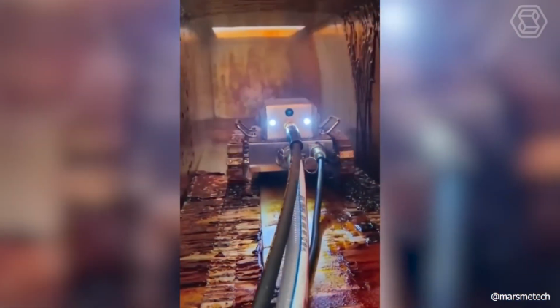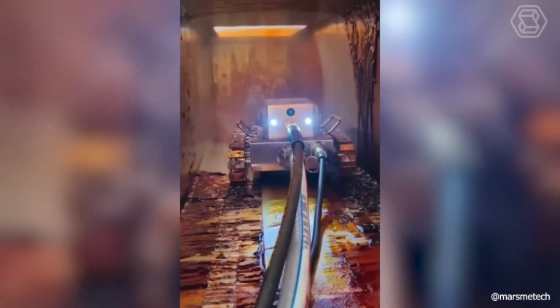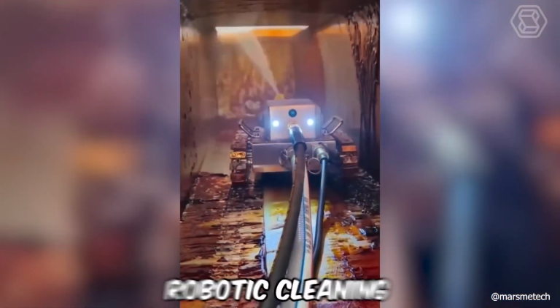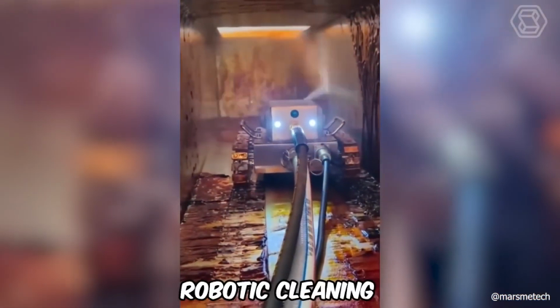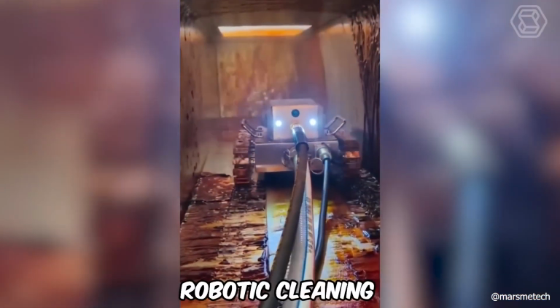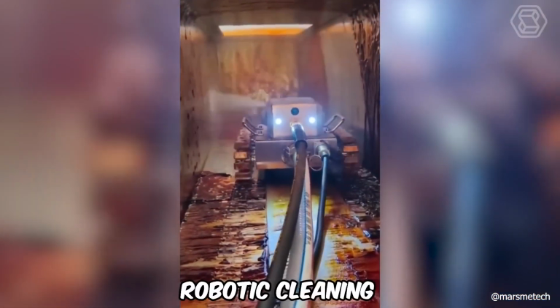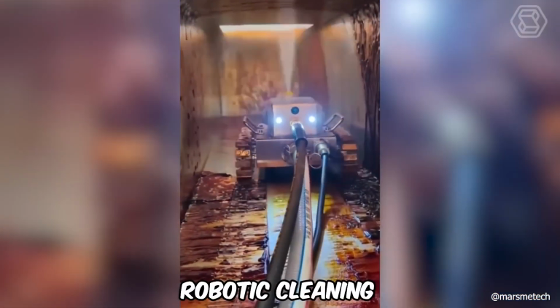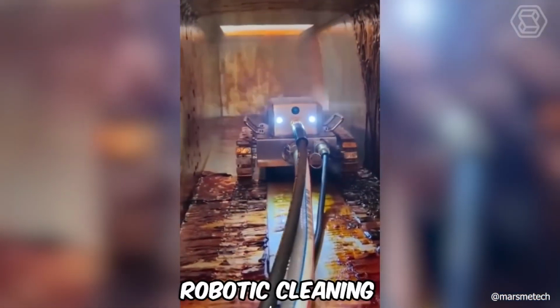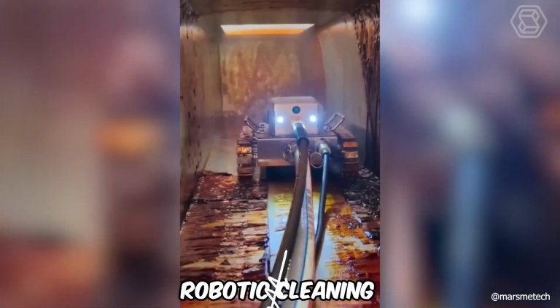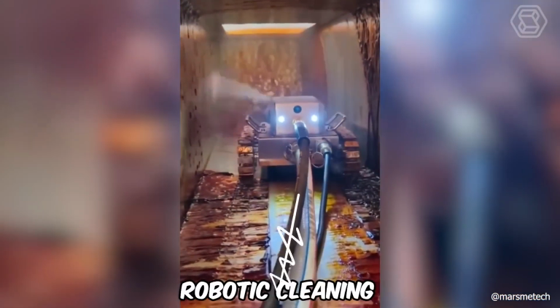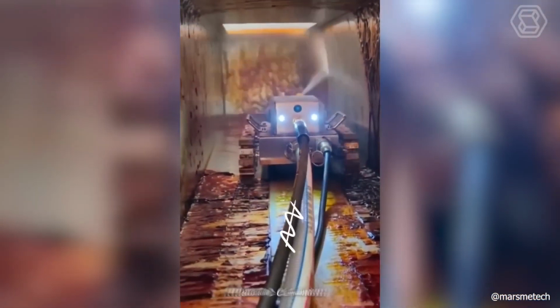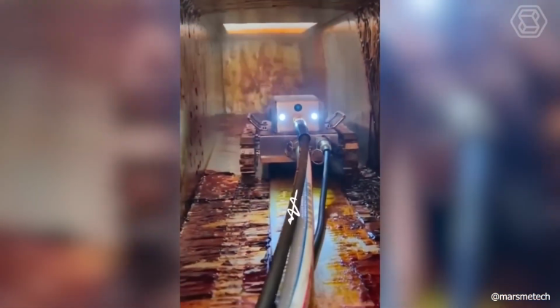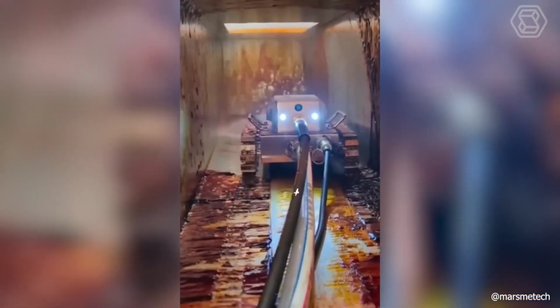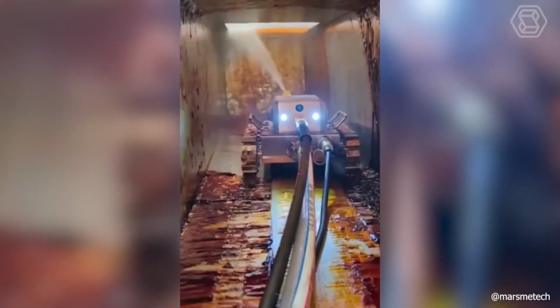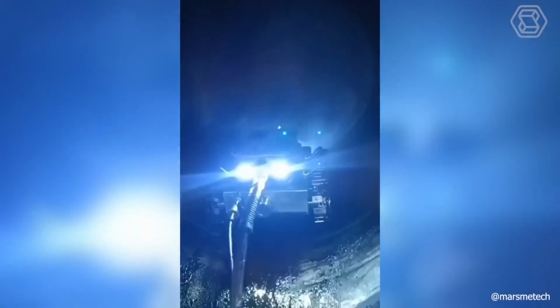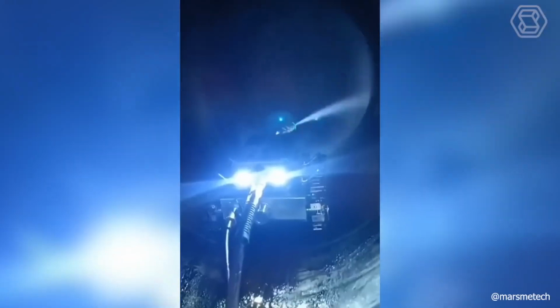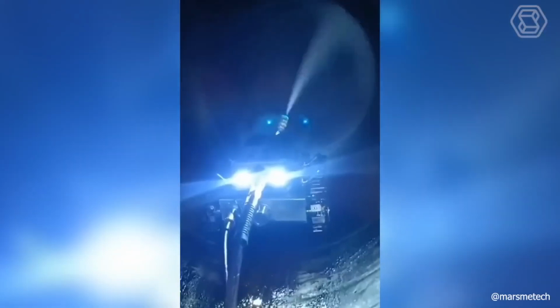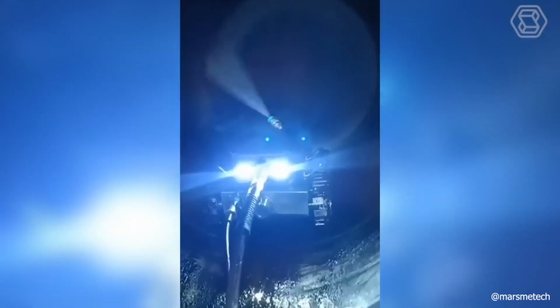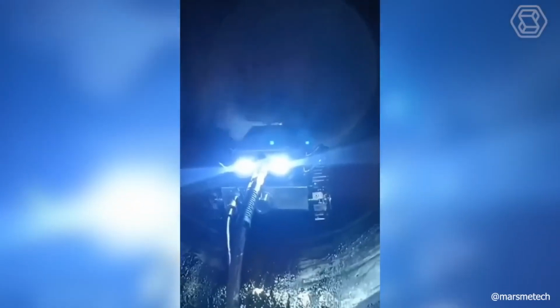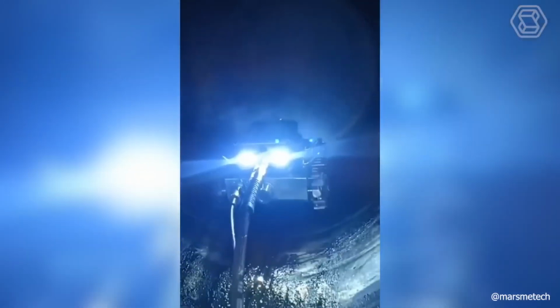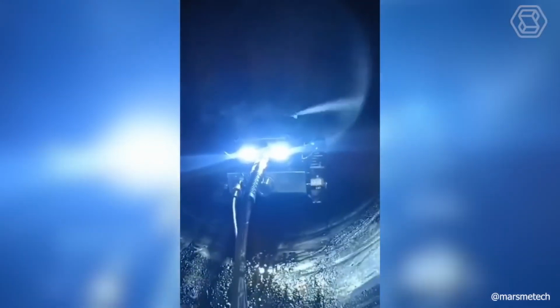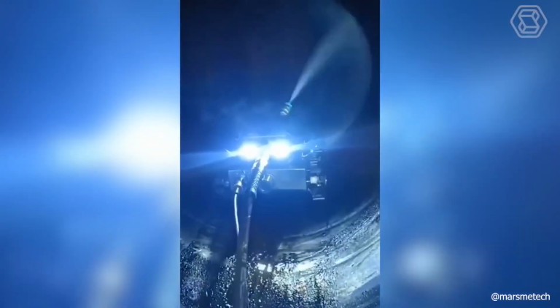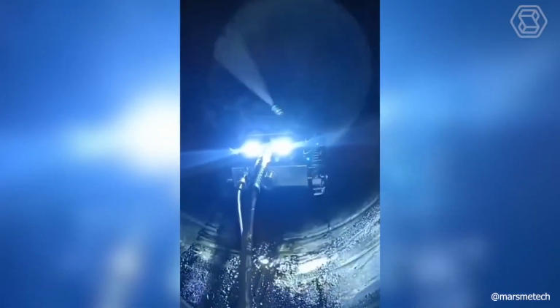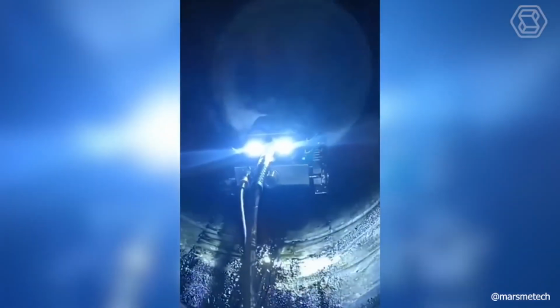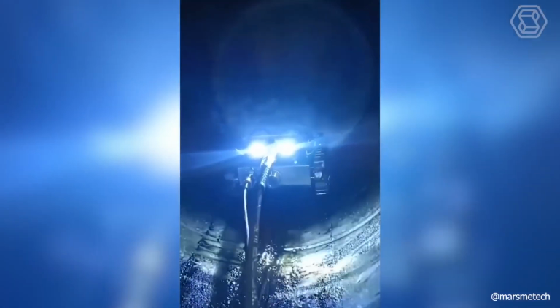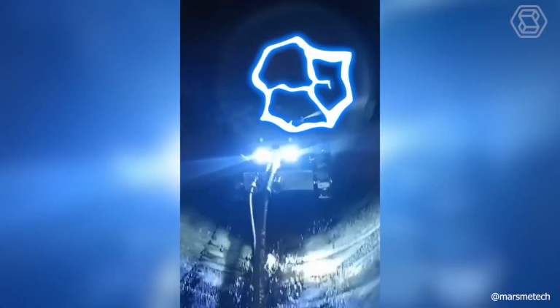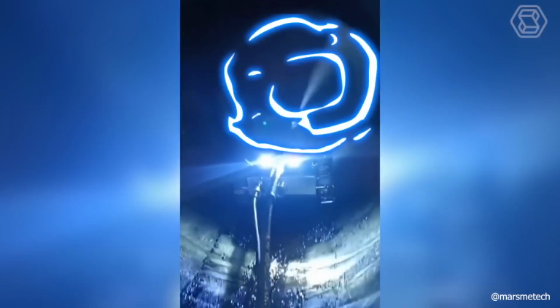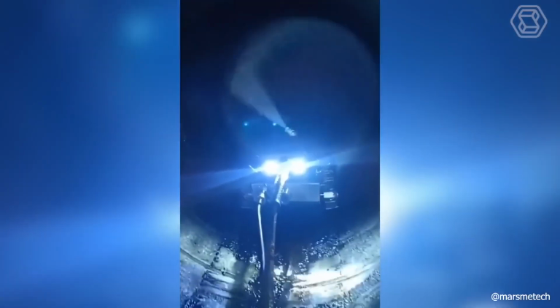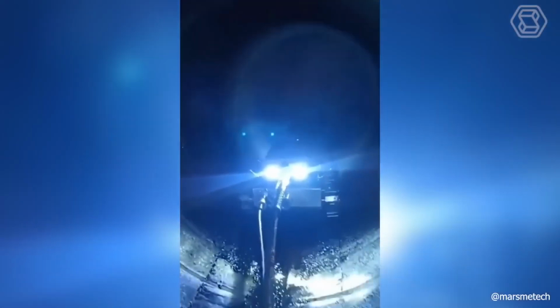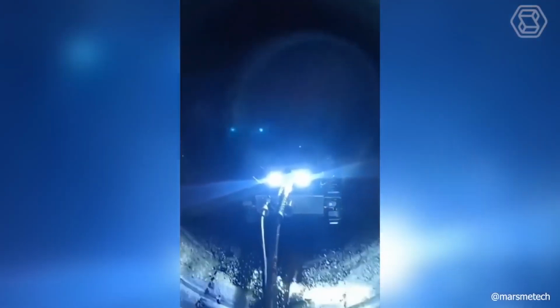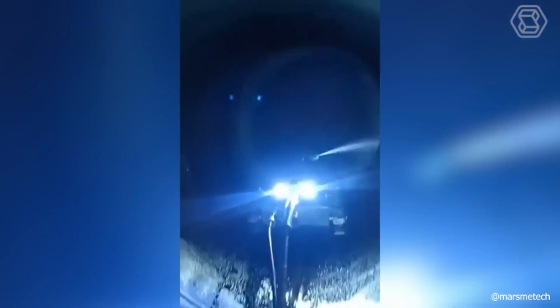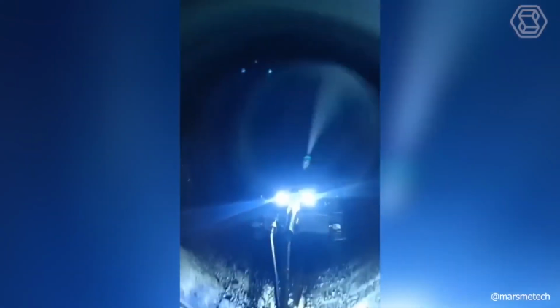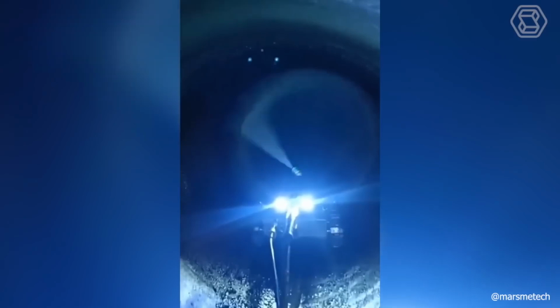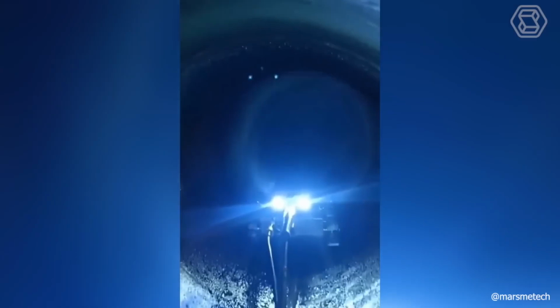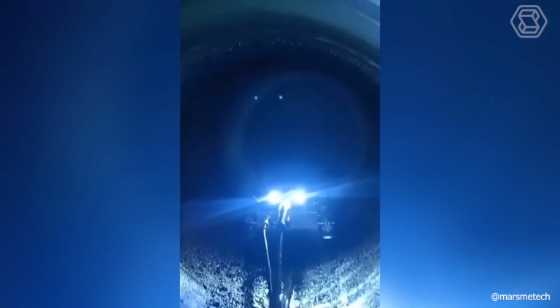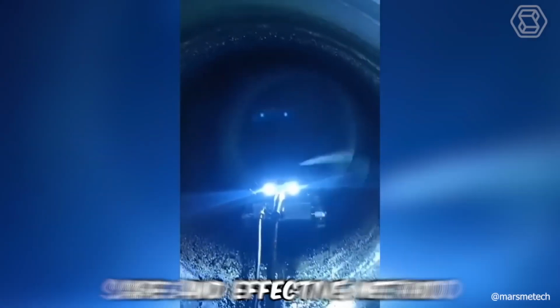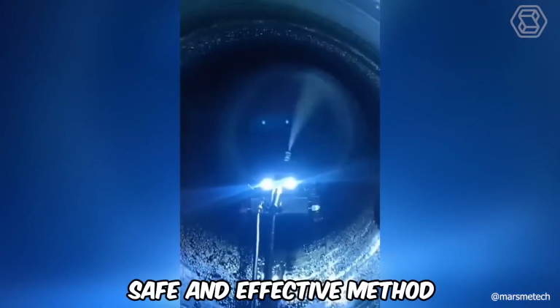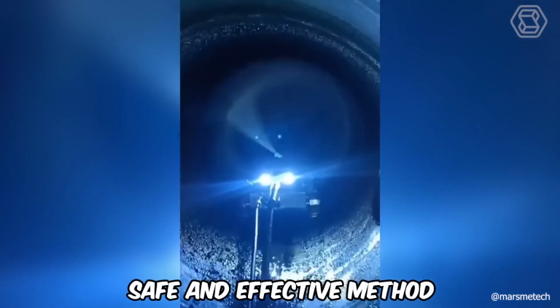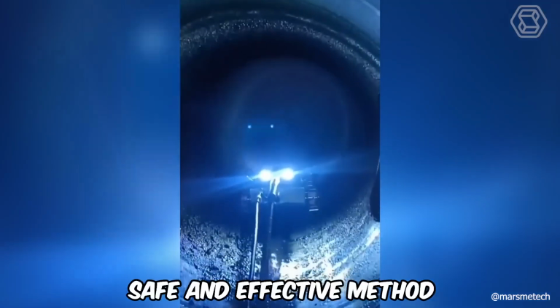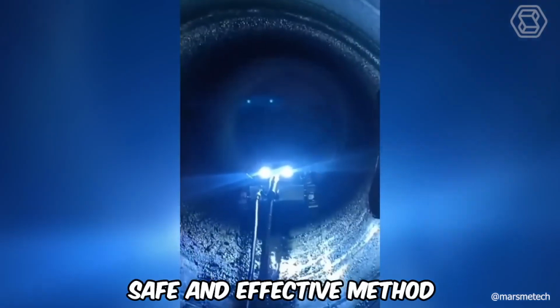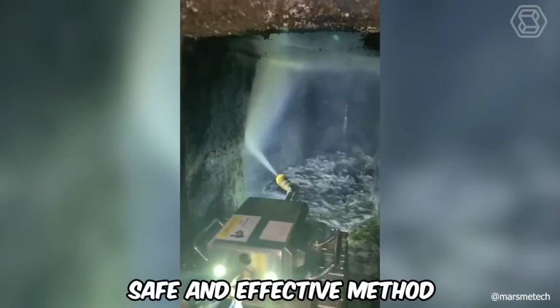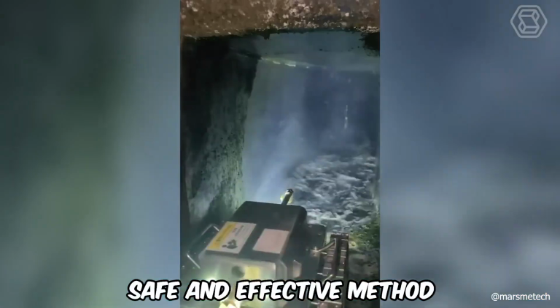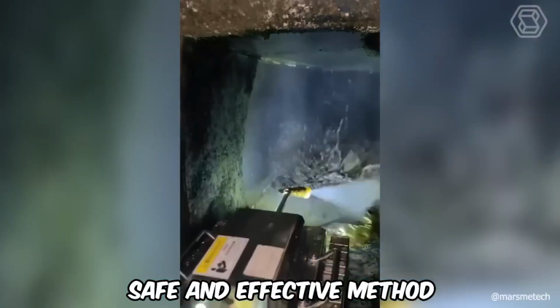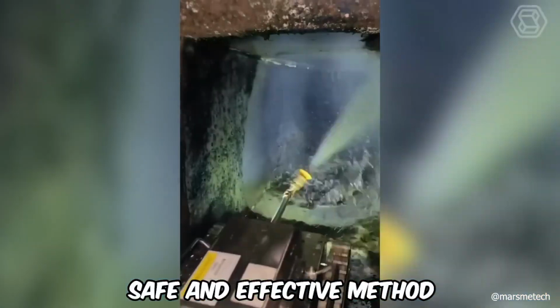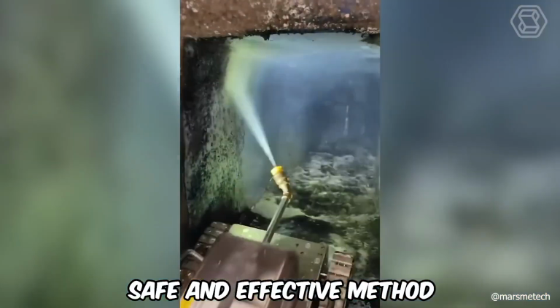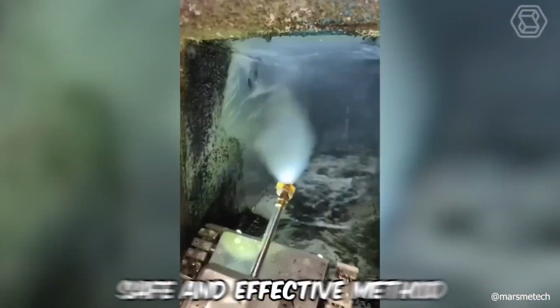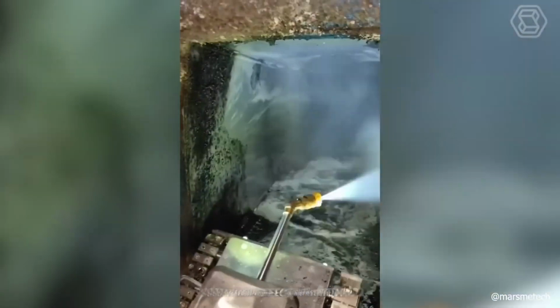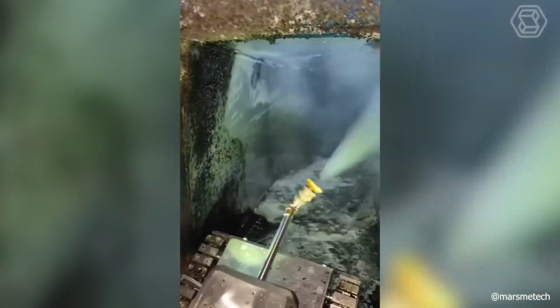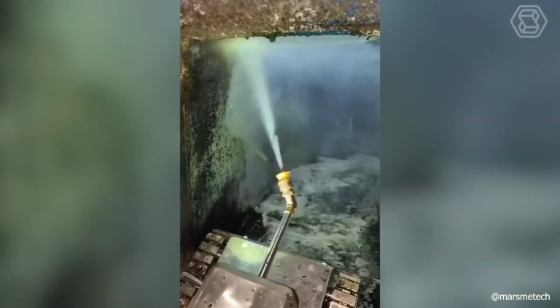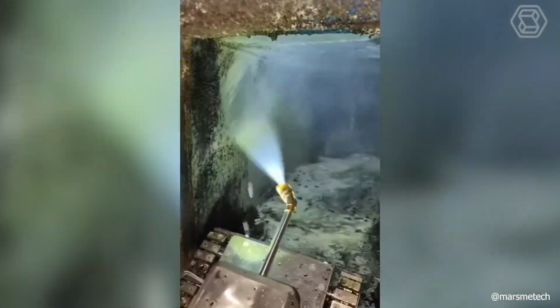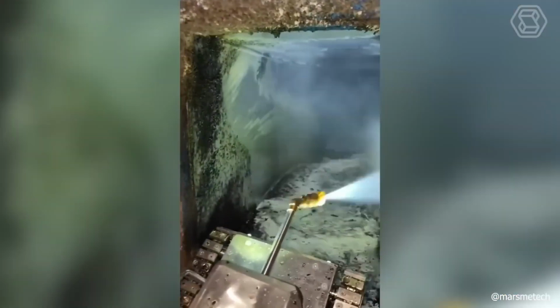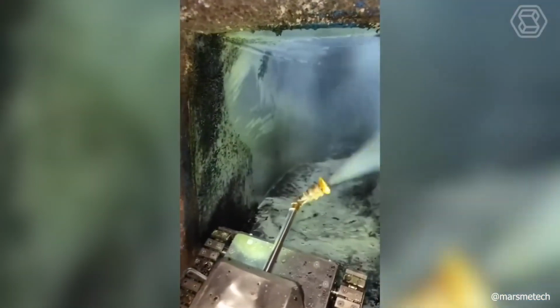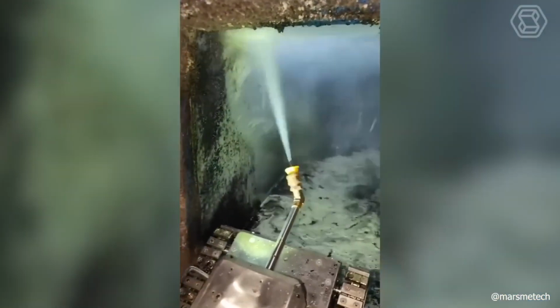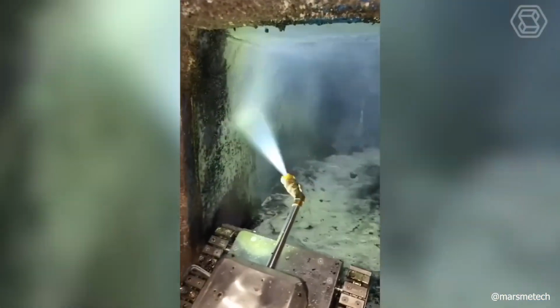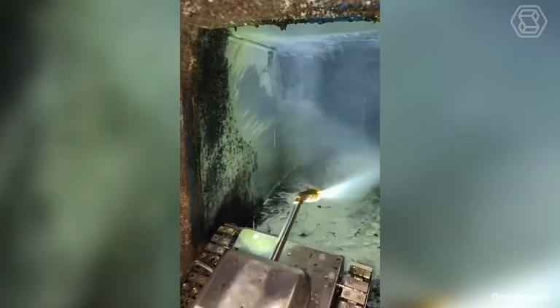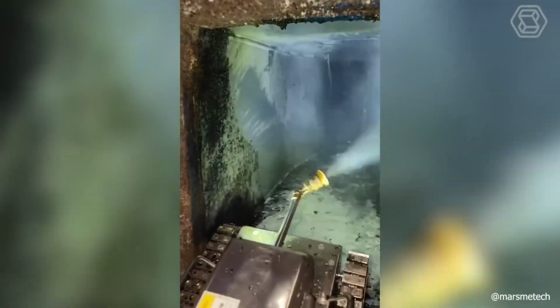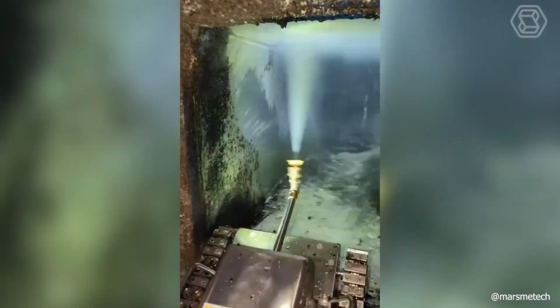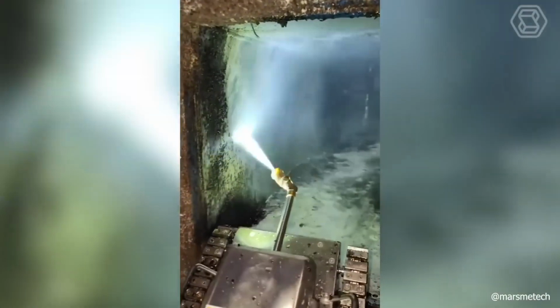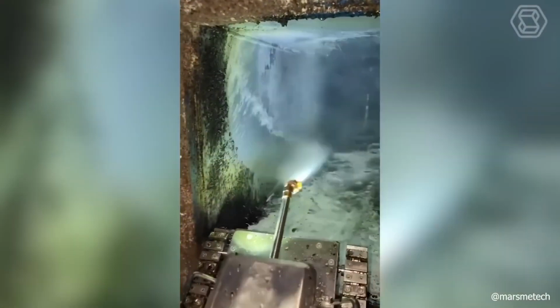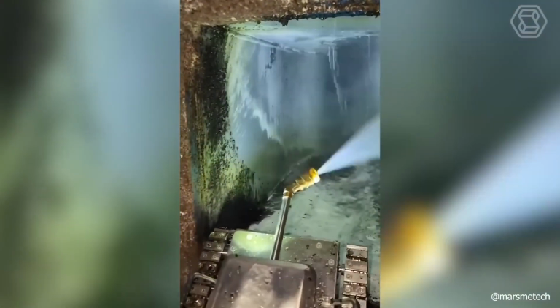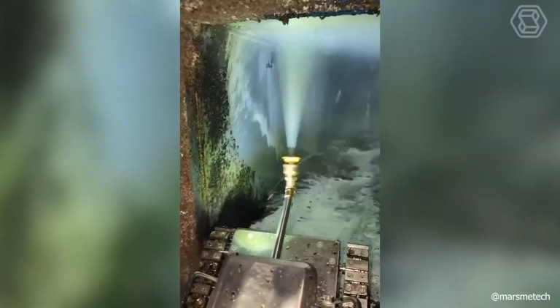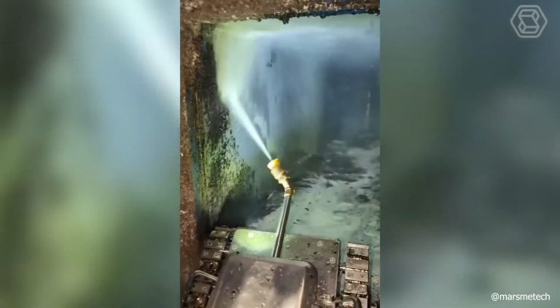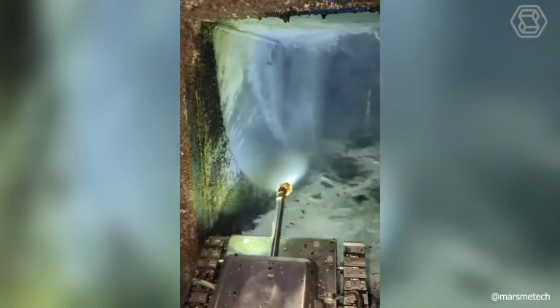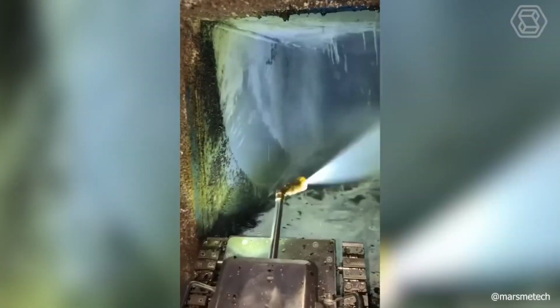Robotic cleaning using blasting technology, including dry ice, is a very safe and effective method that is also gentle on the pipe surface.